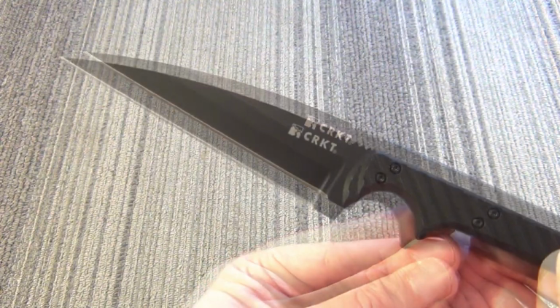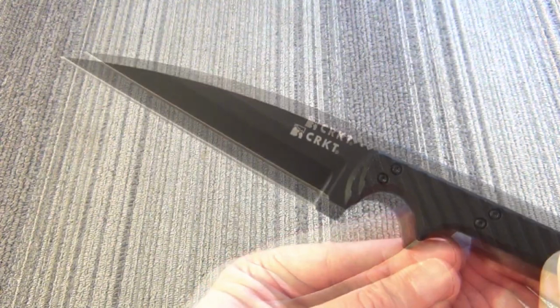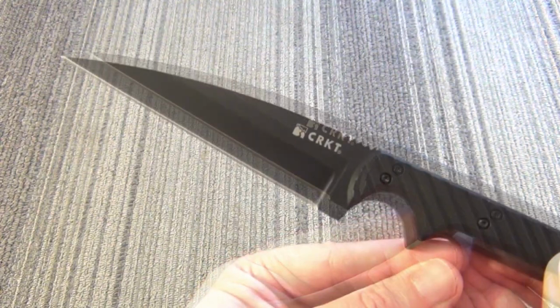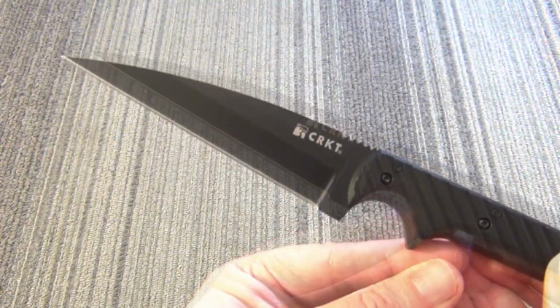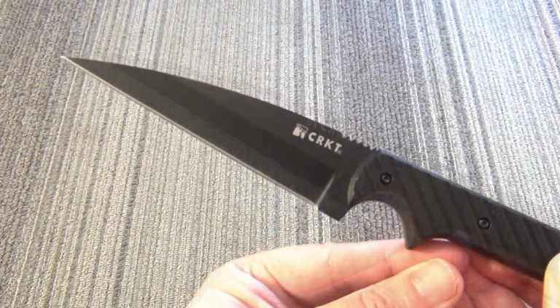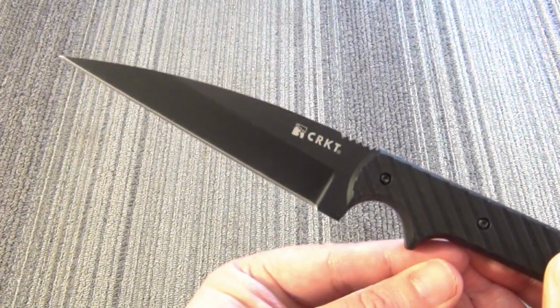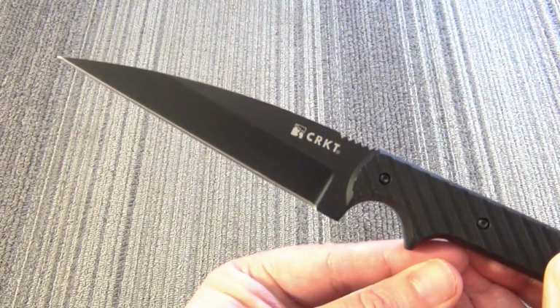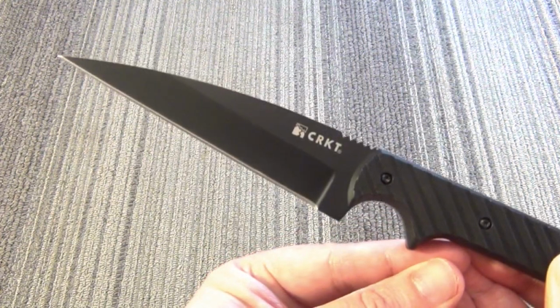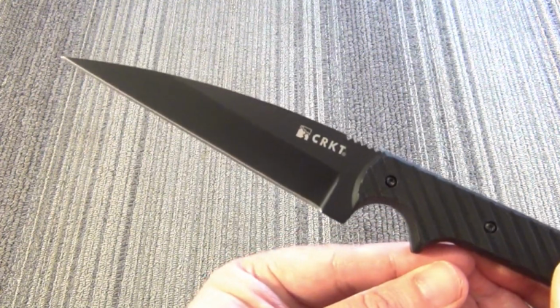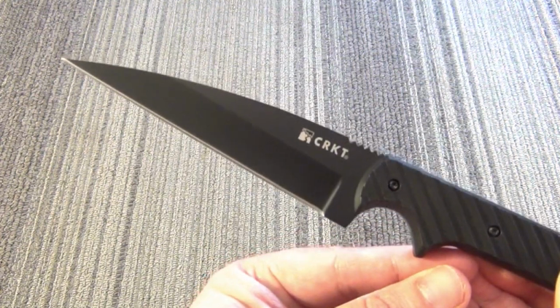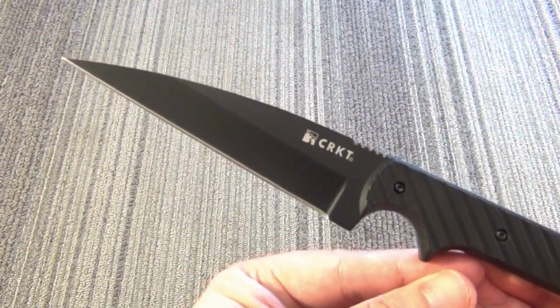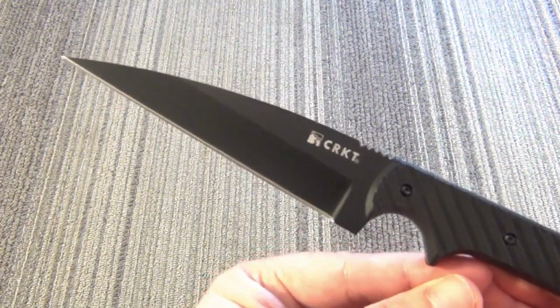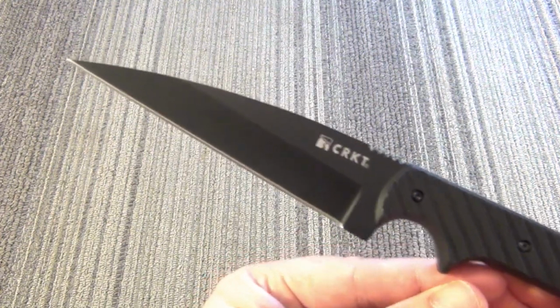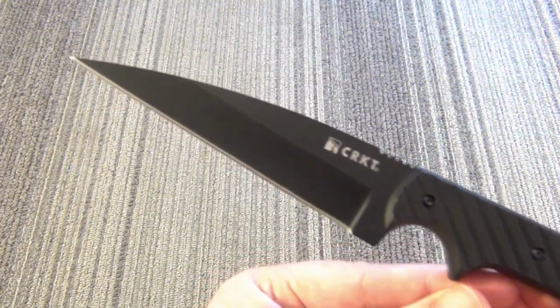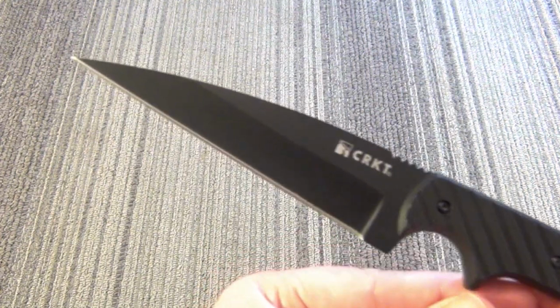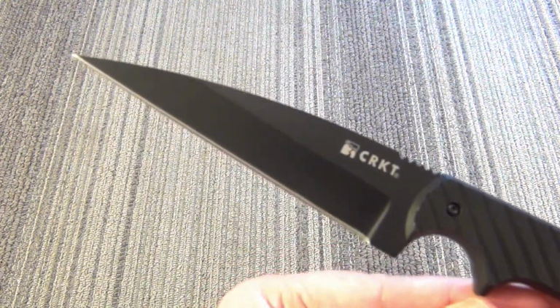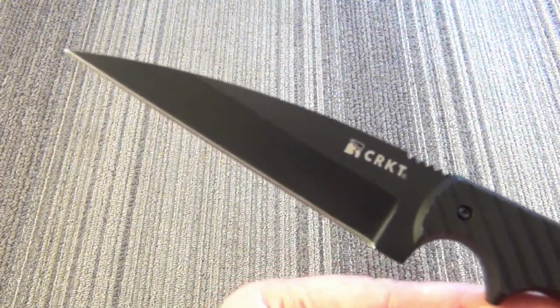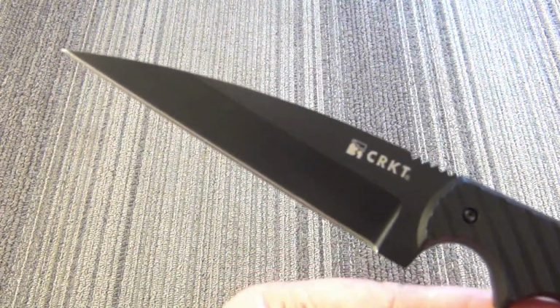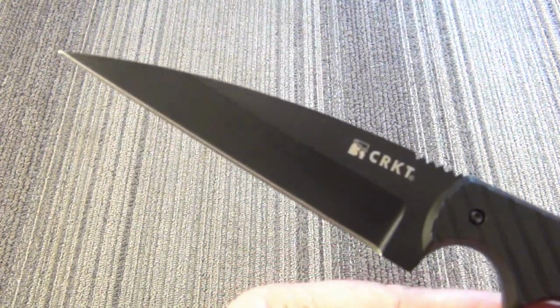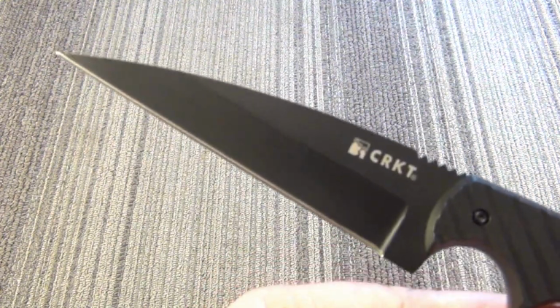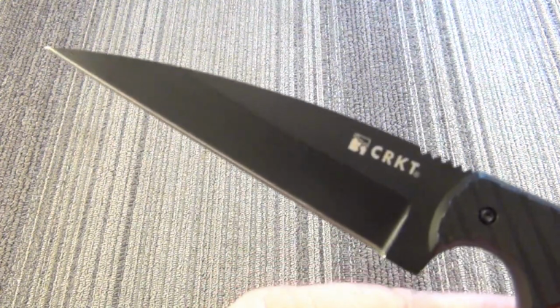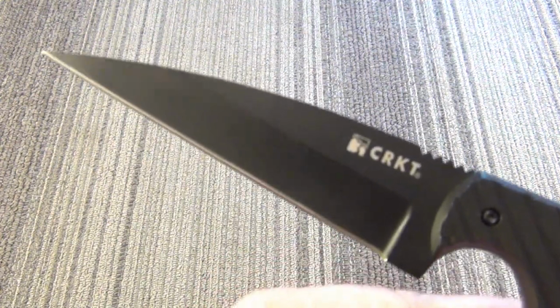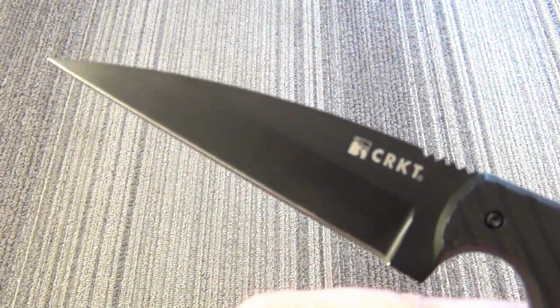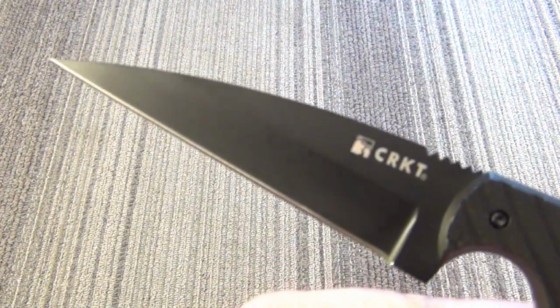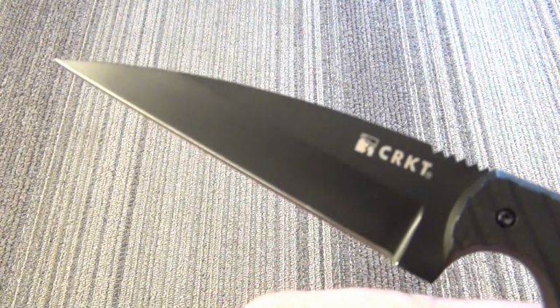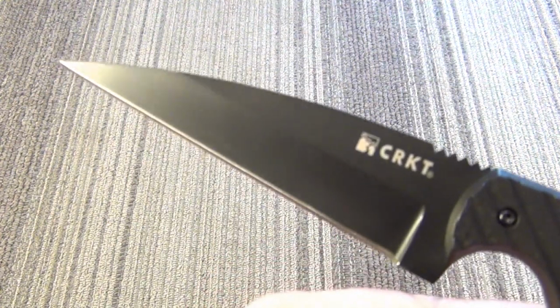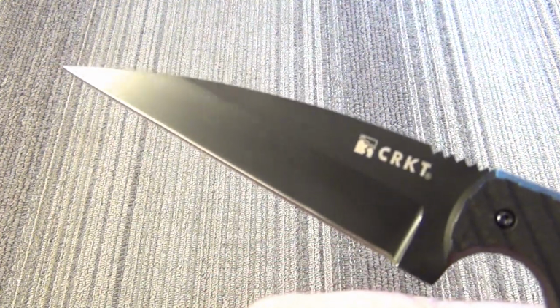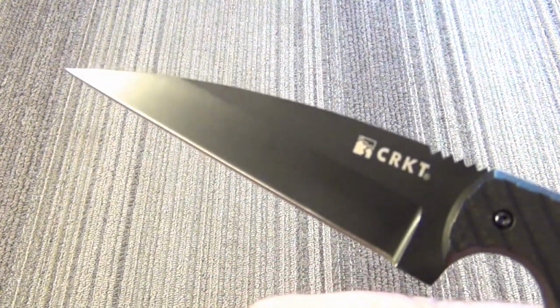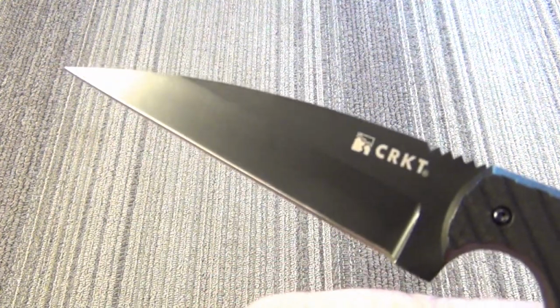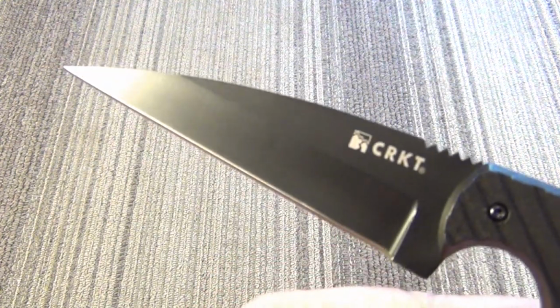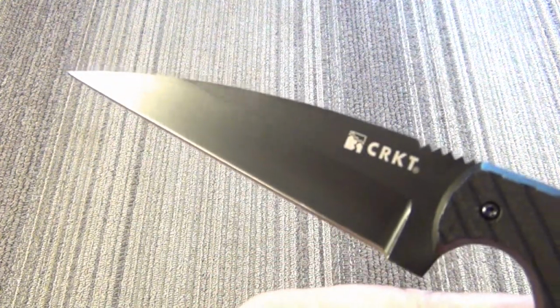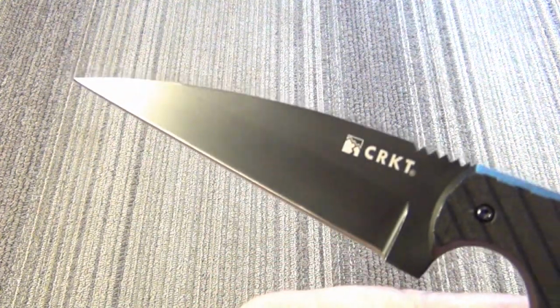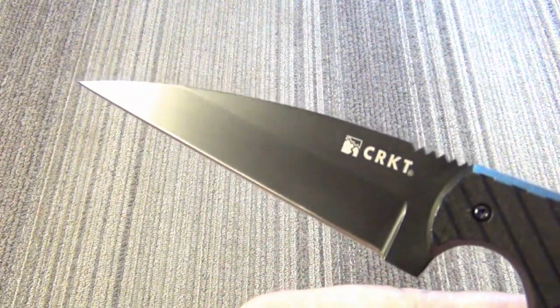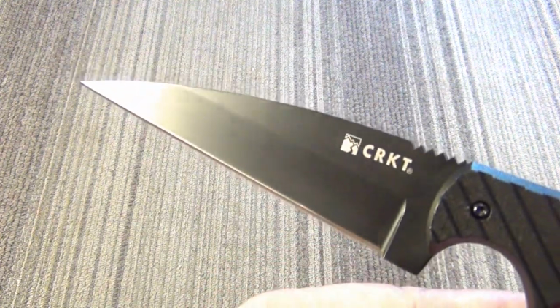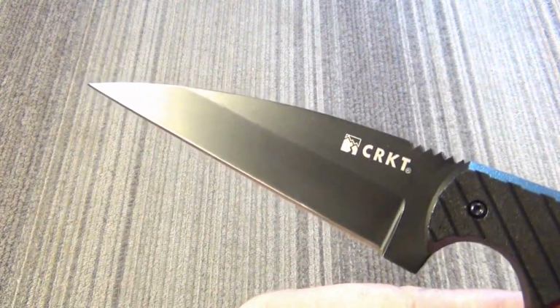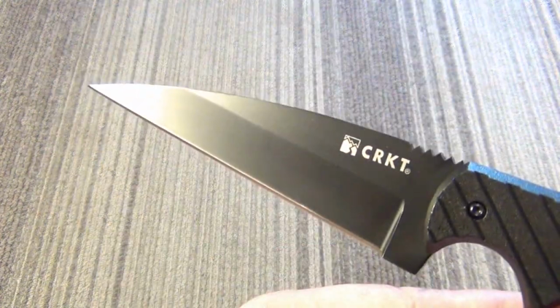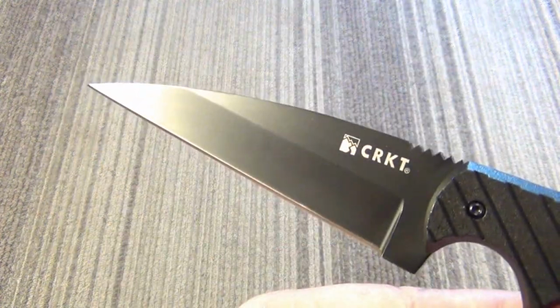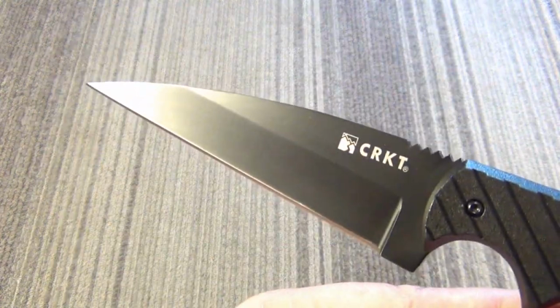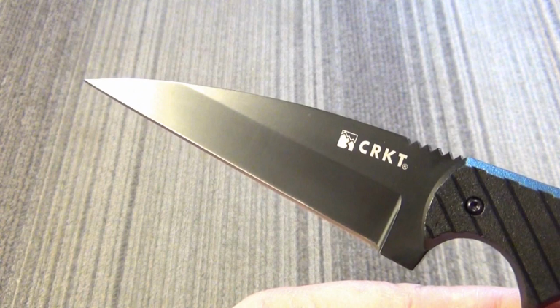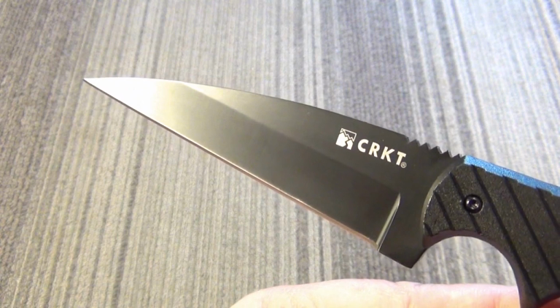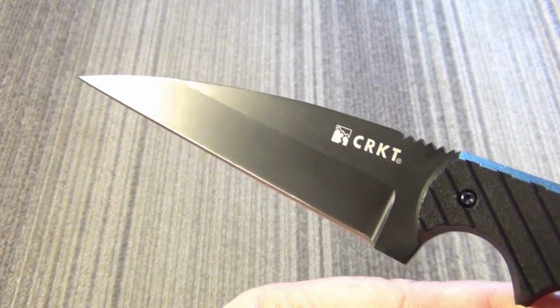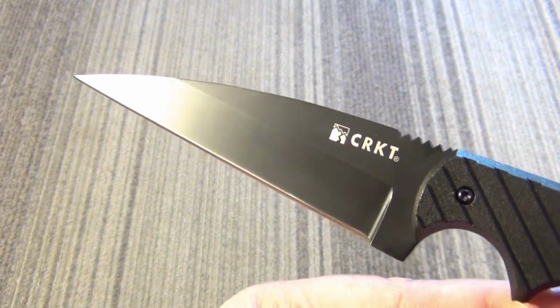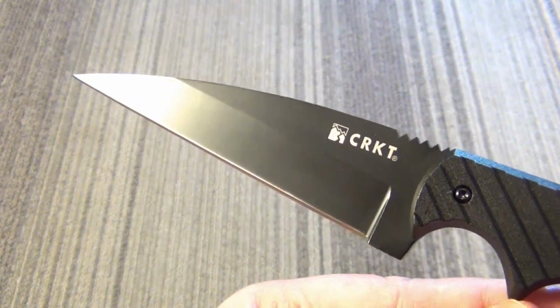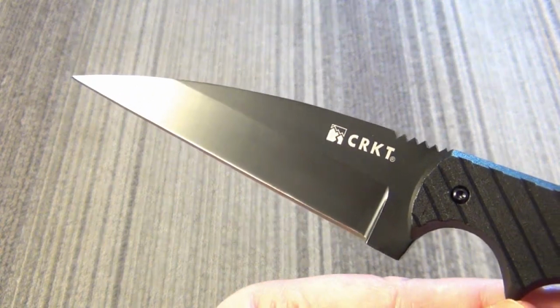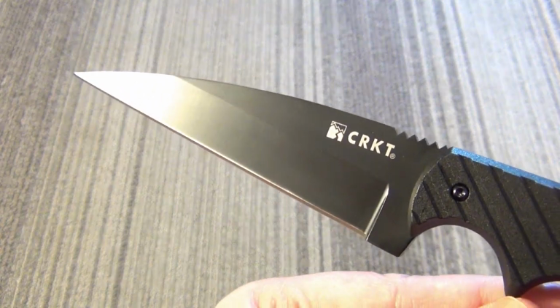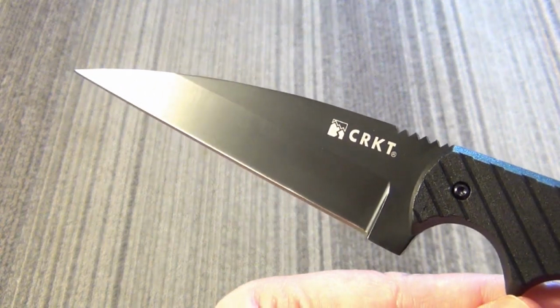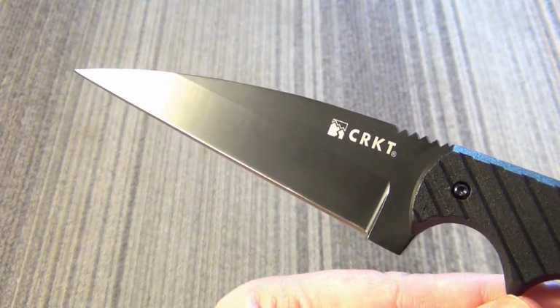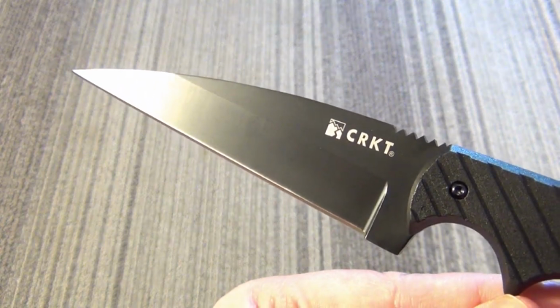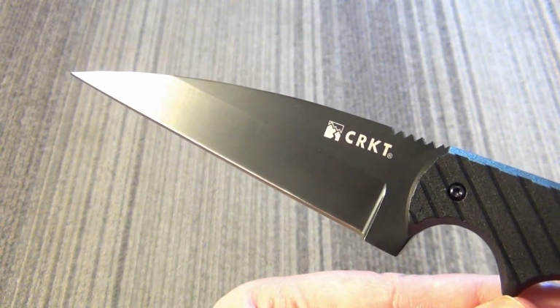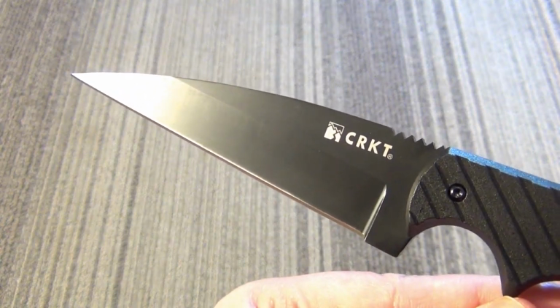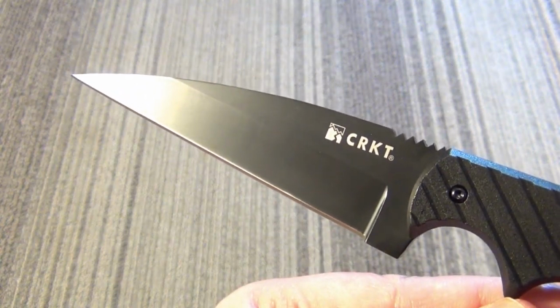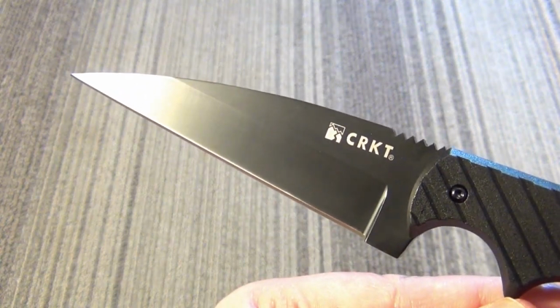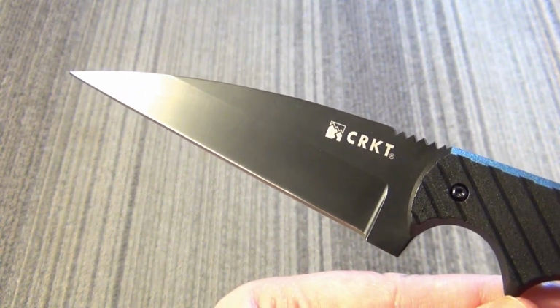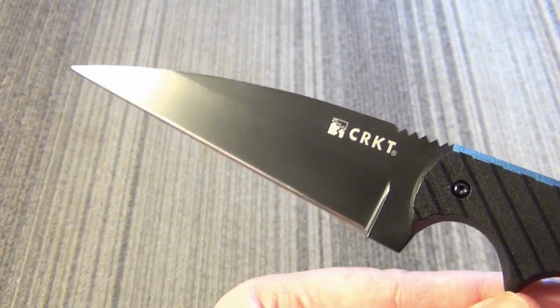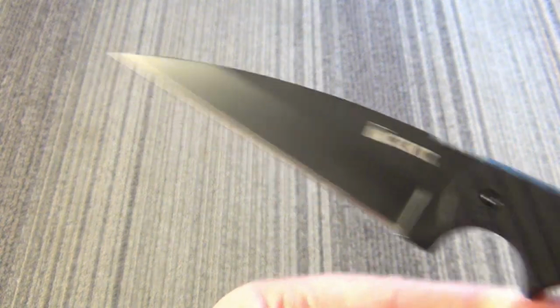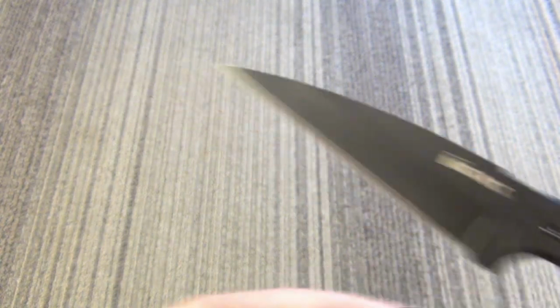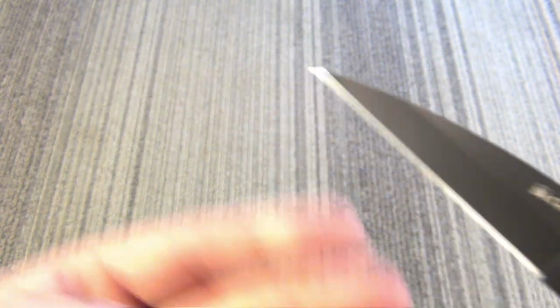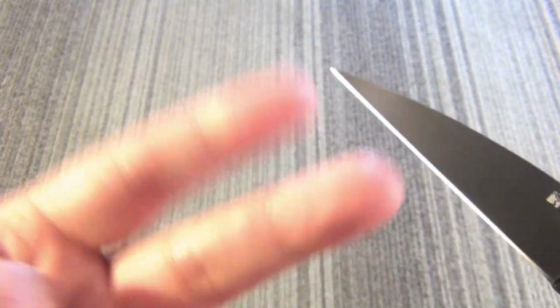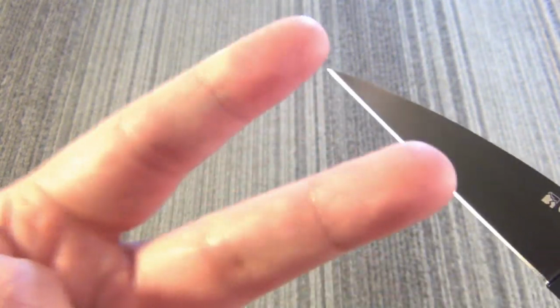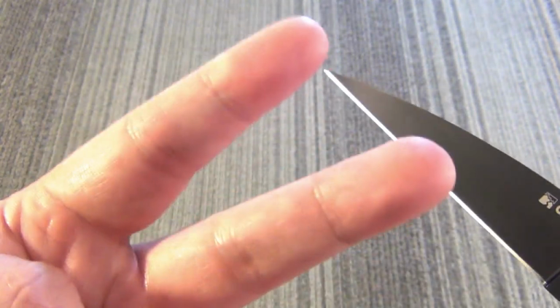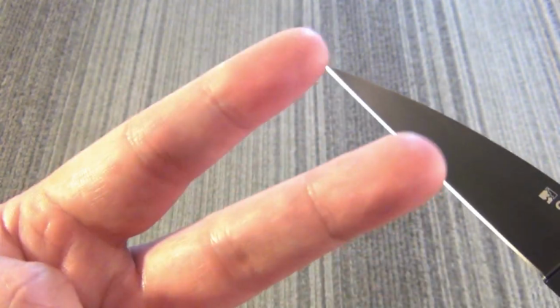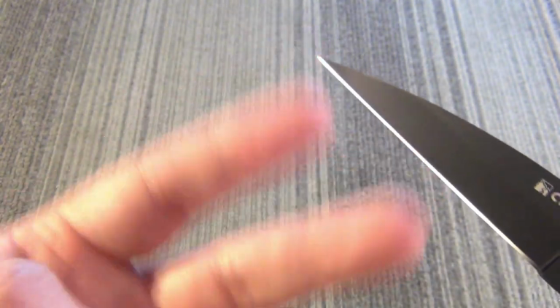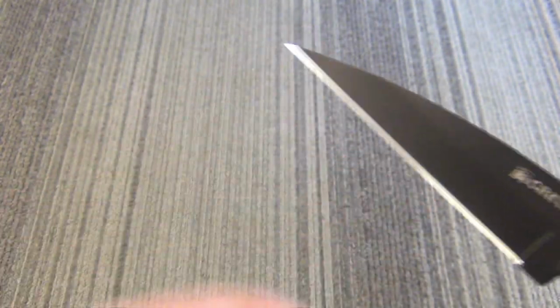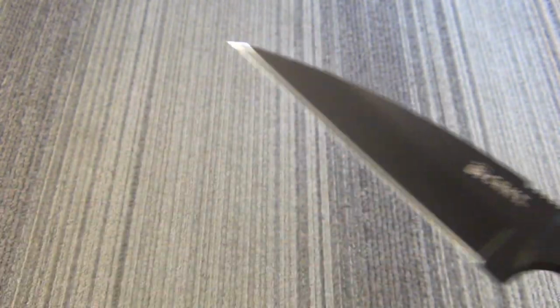I hope you've enjoyed this knife review. Stay tuned for many more. I am out of here. Peace out.